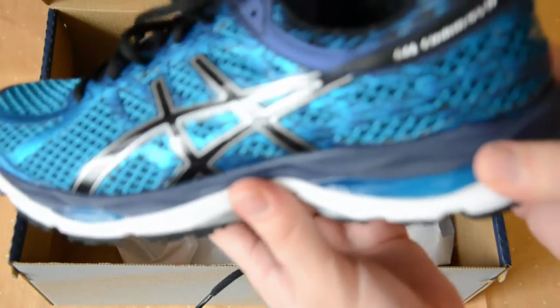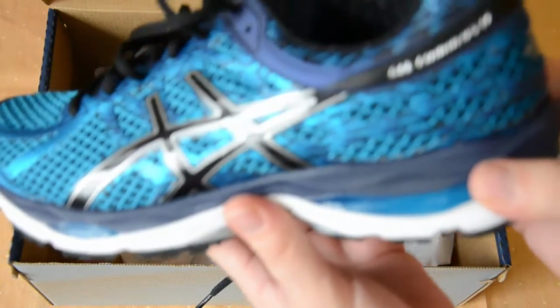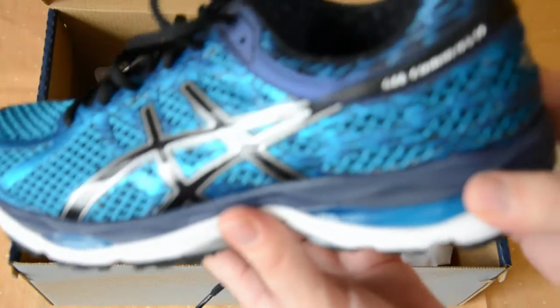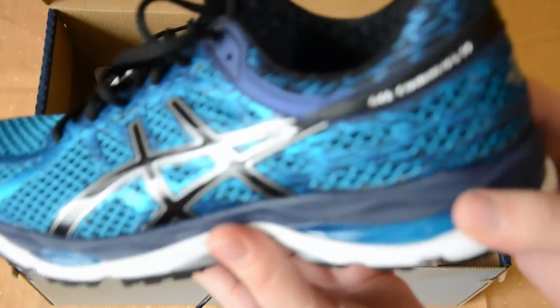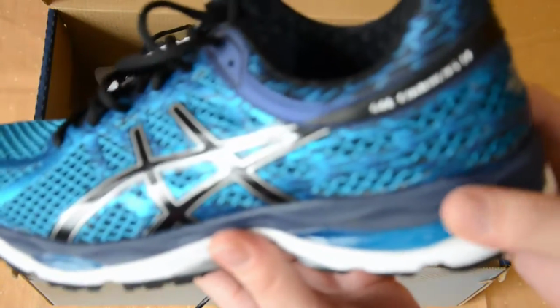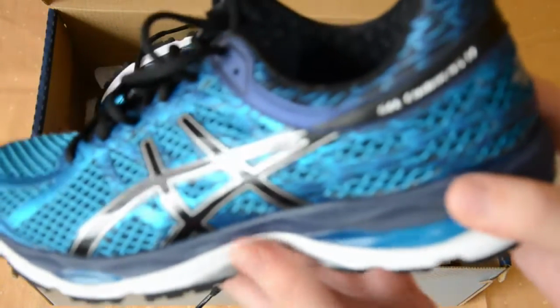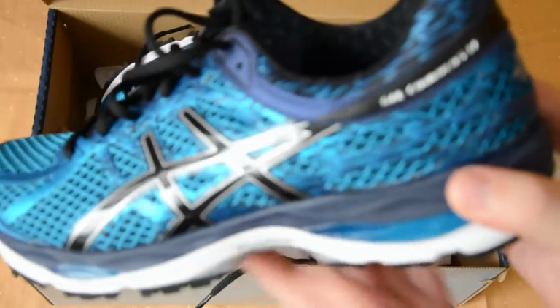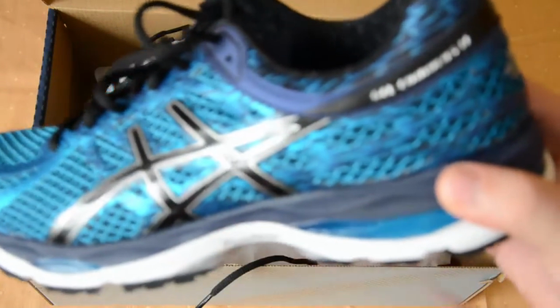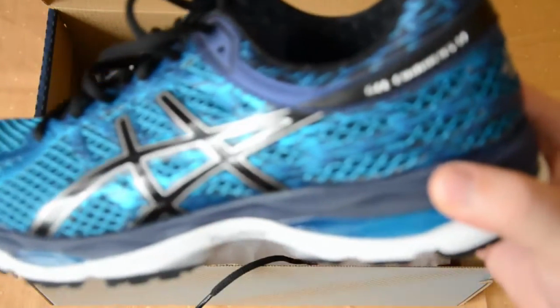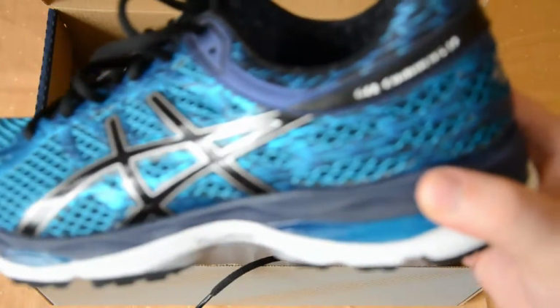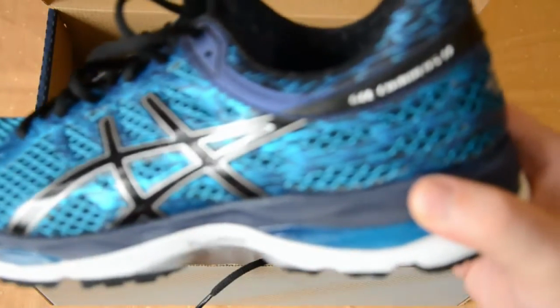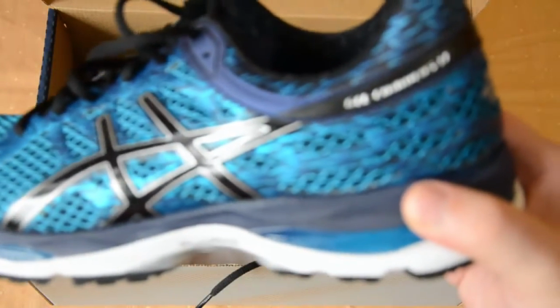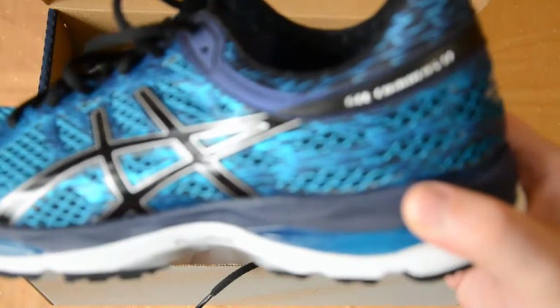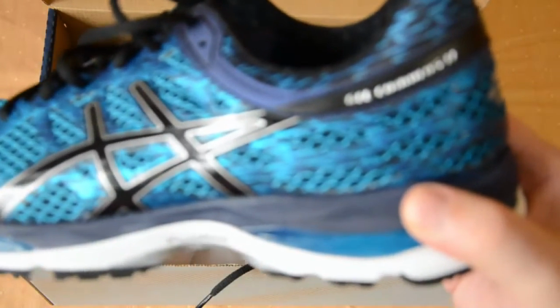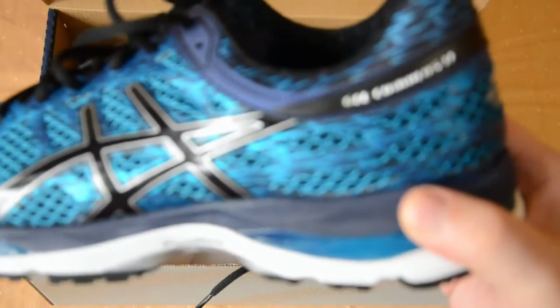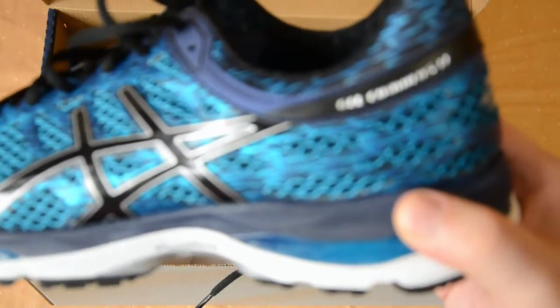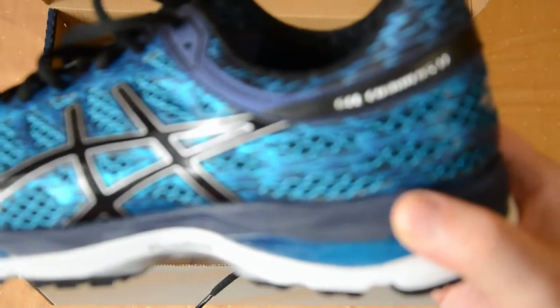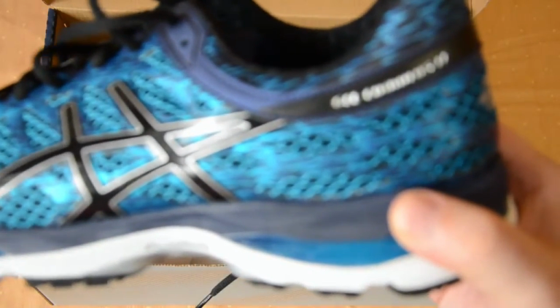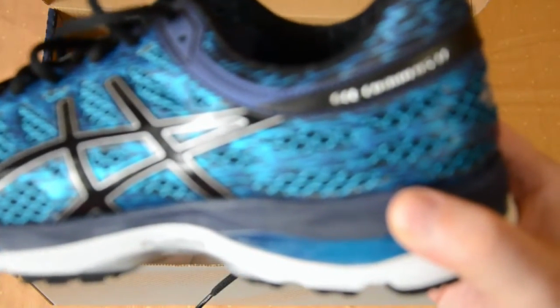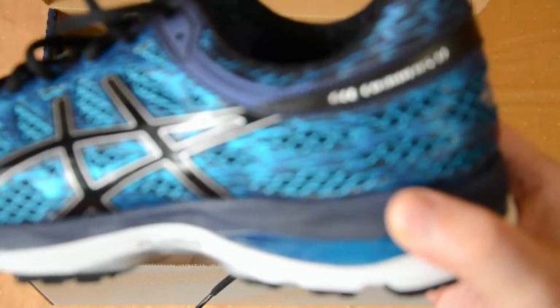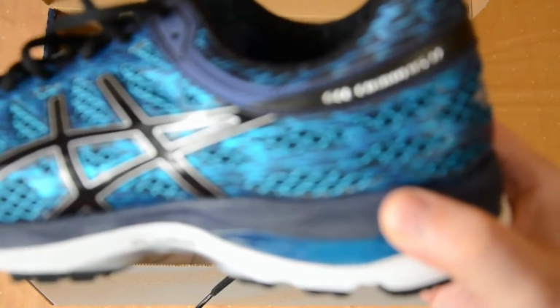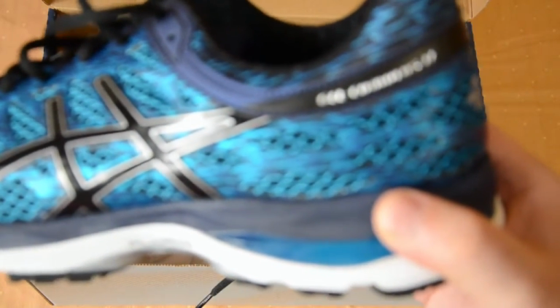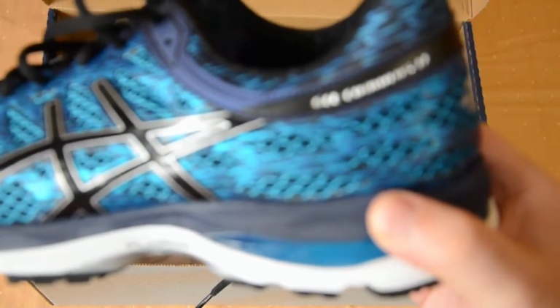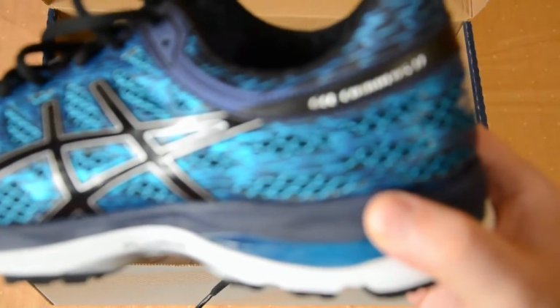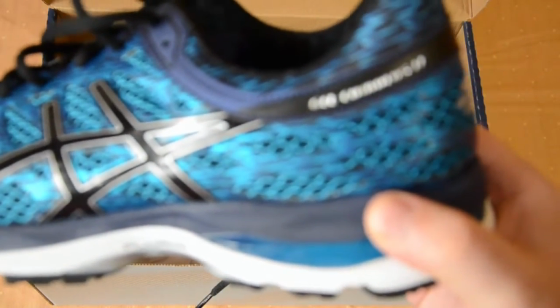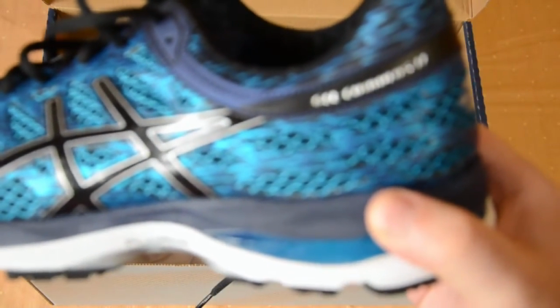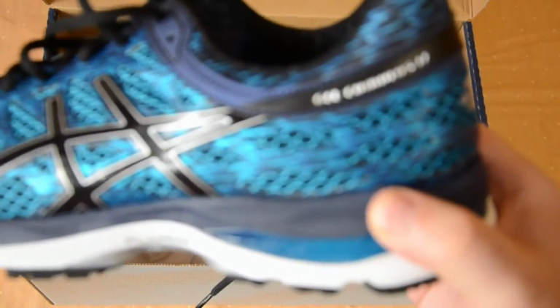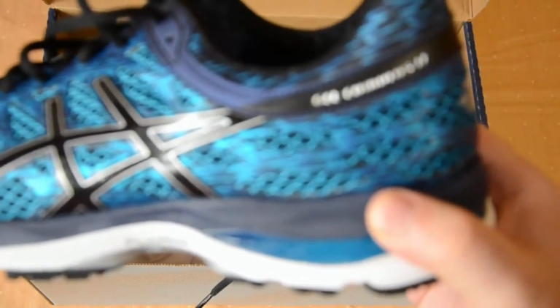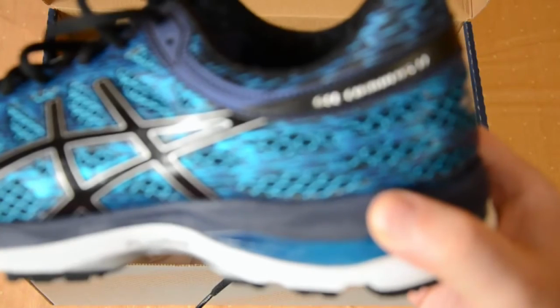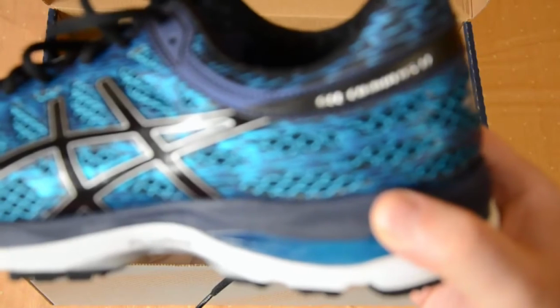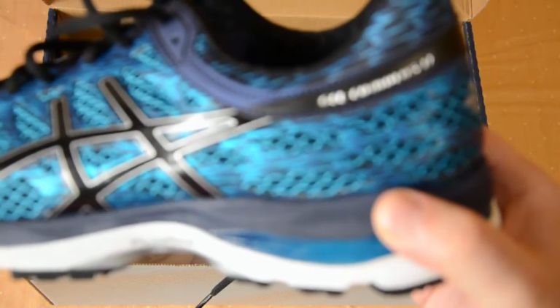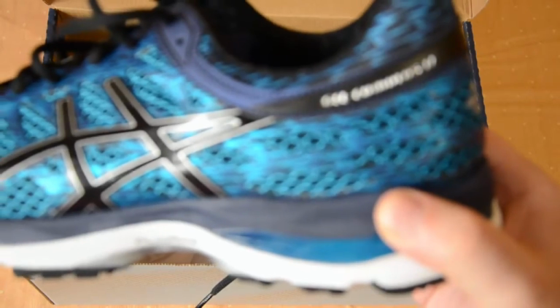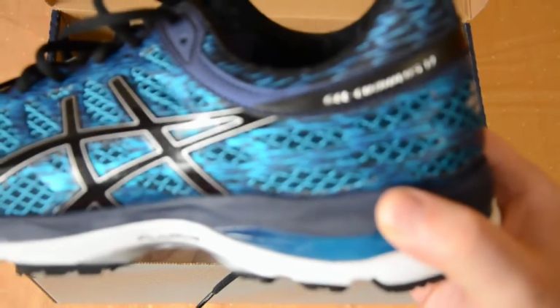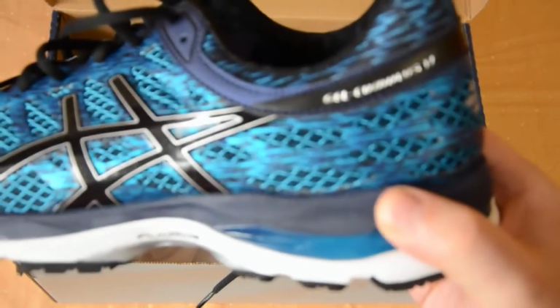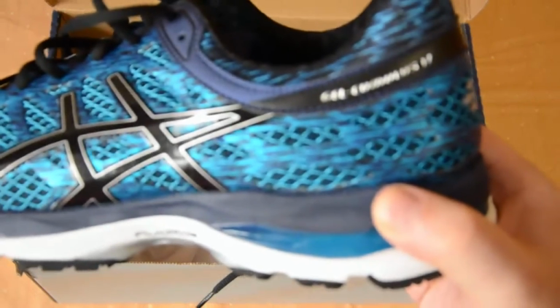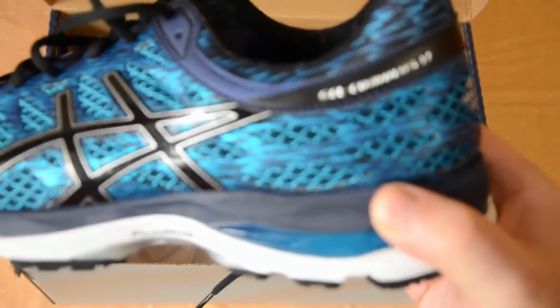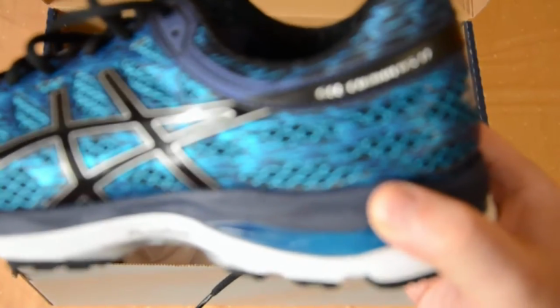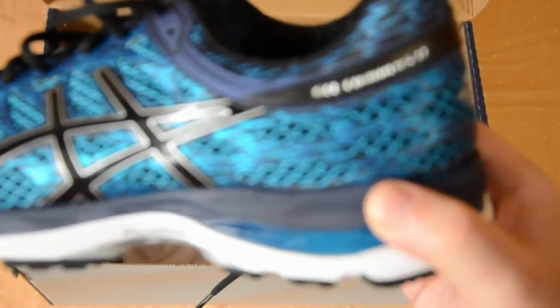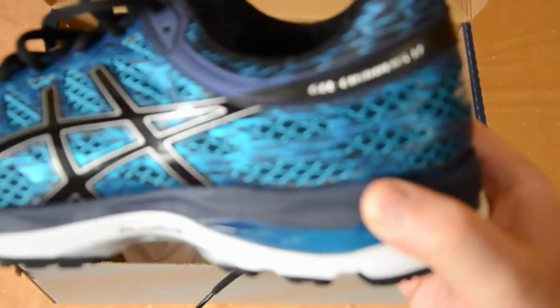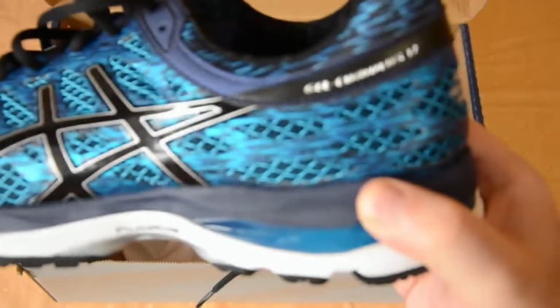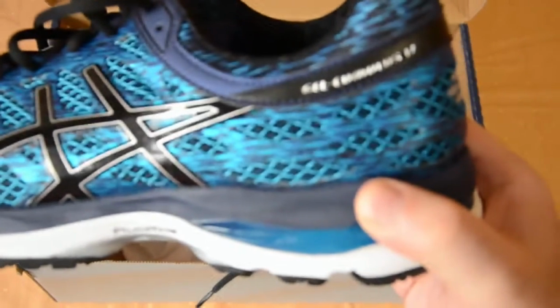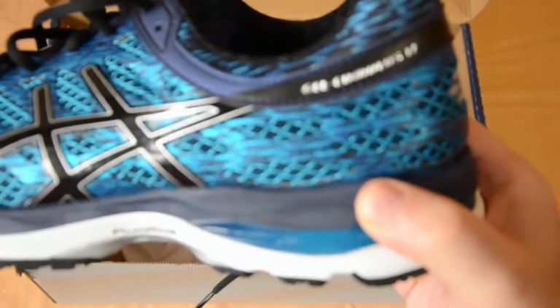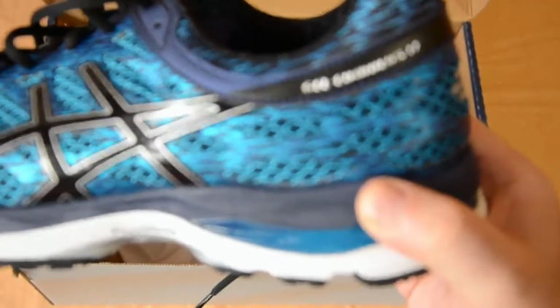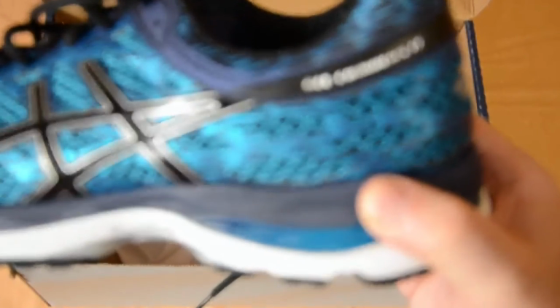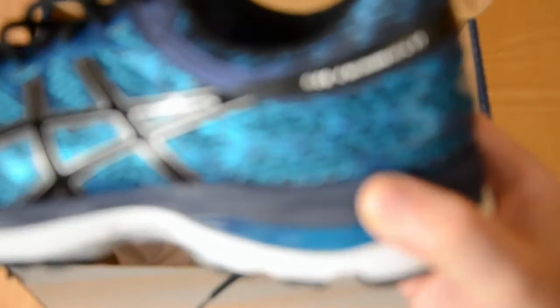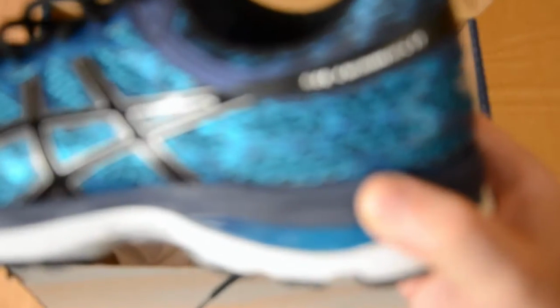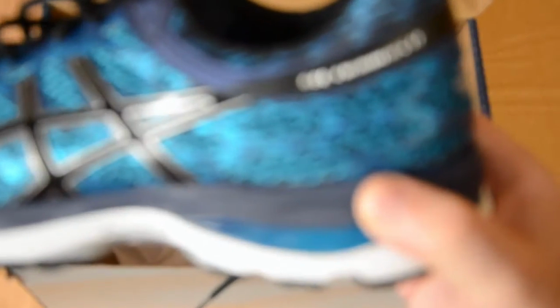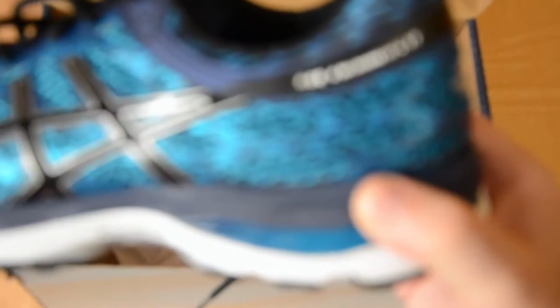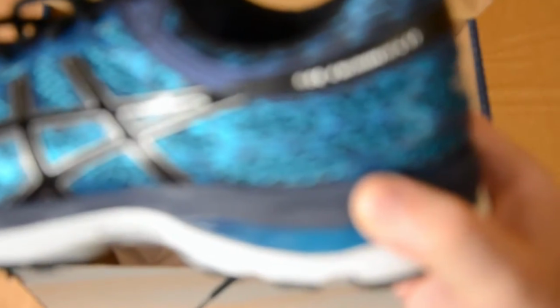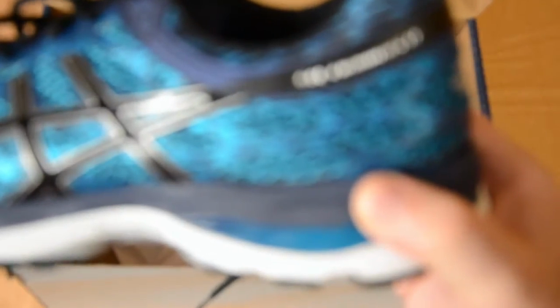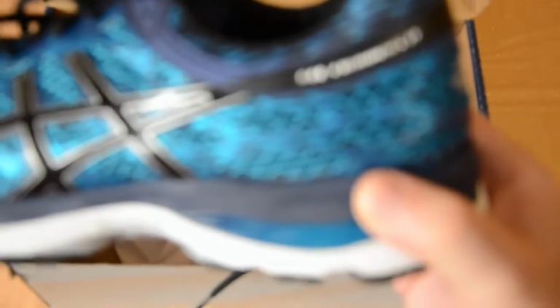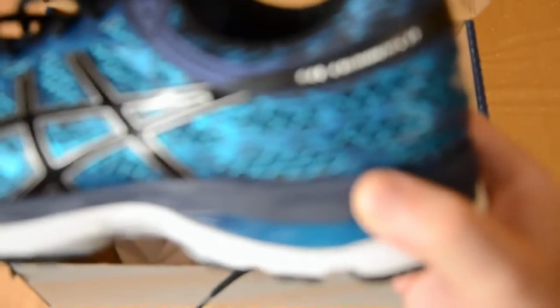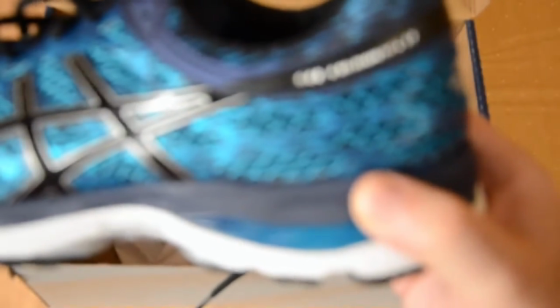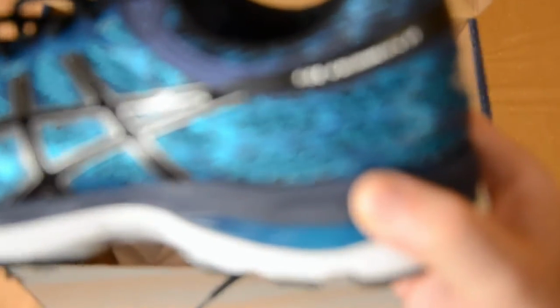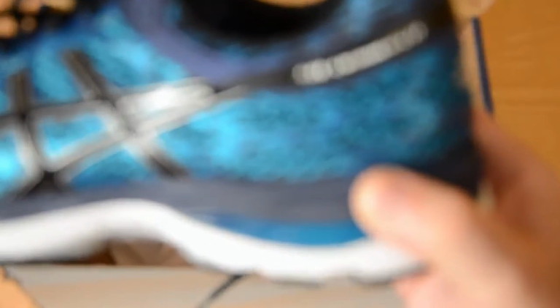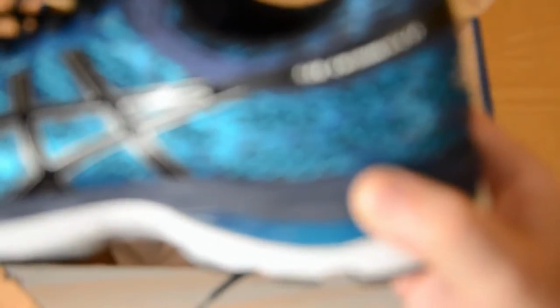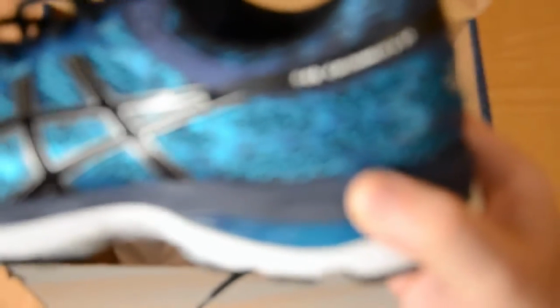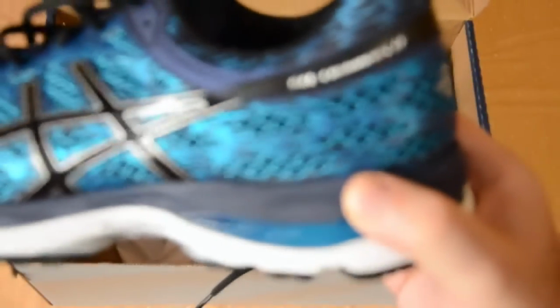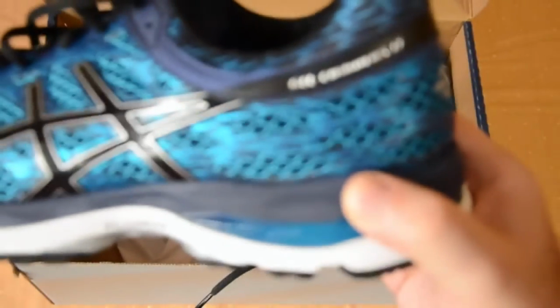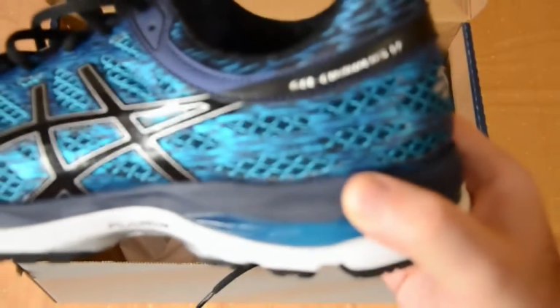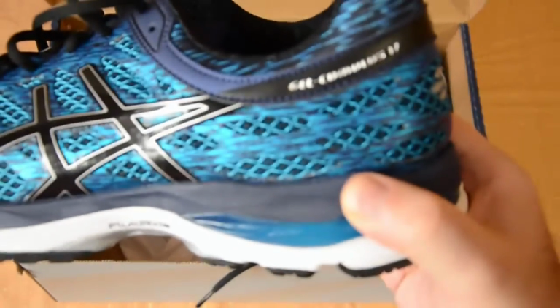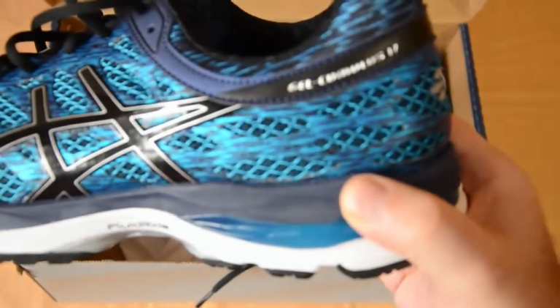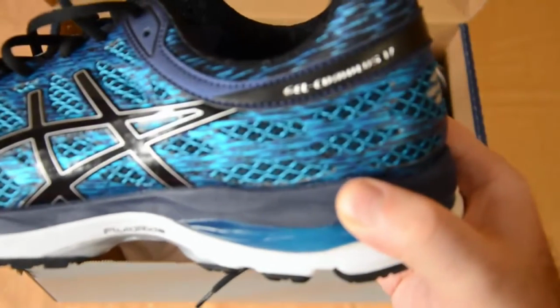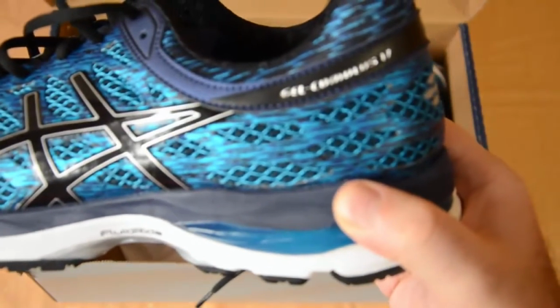I was a previous owner of the Cumulus 14, and I can tell you that running with these is incredible. So without further ado, let's go ahead and see what we have.